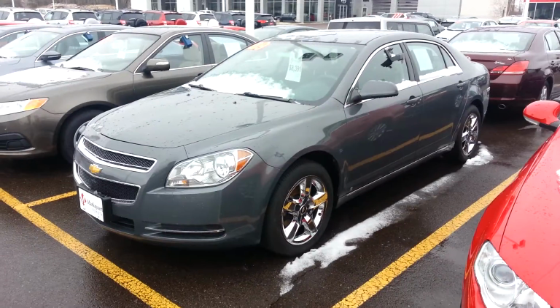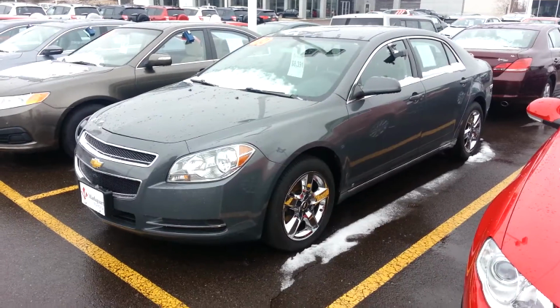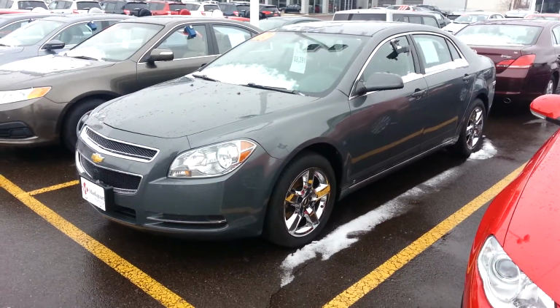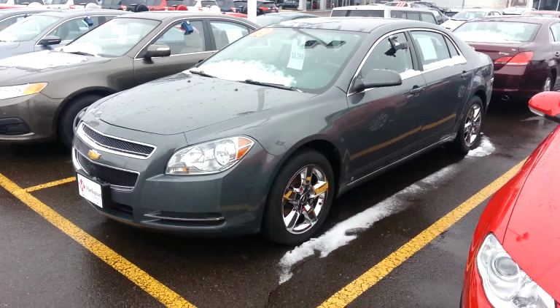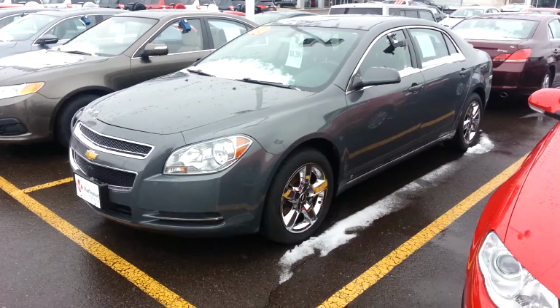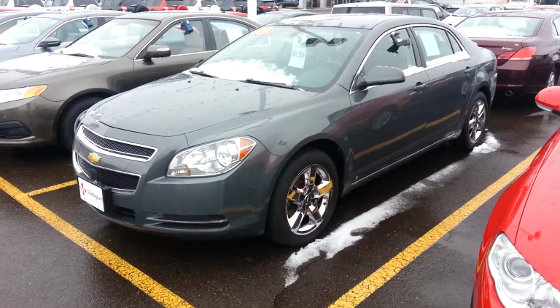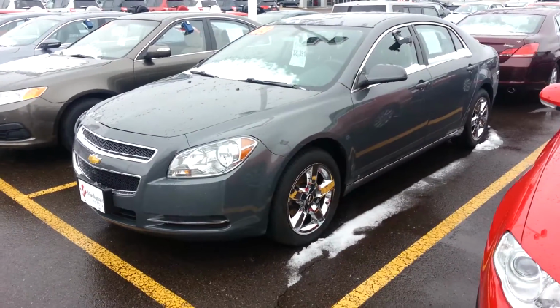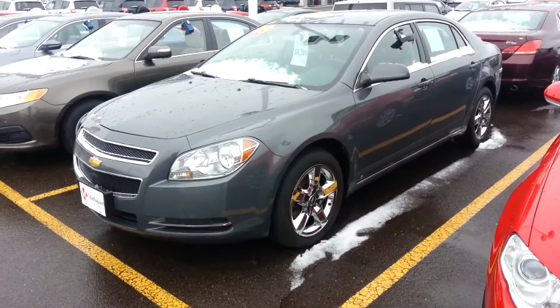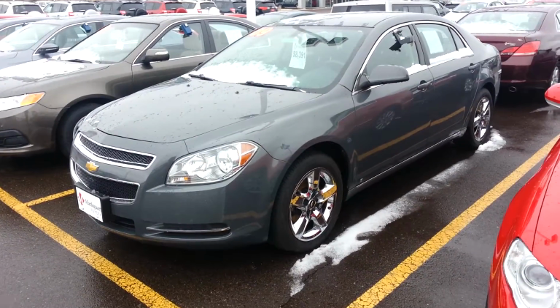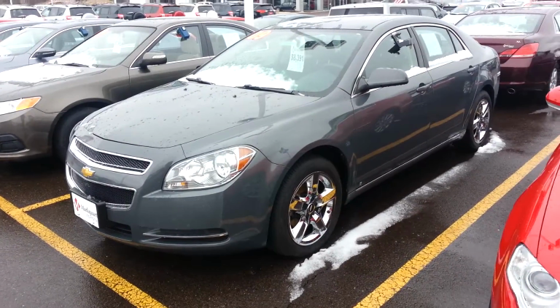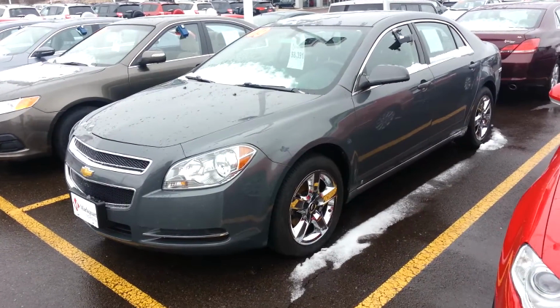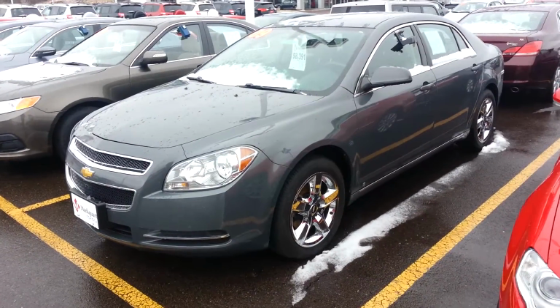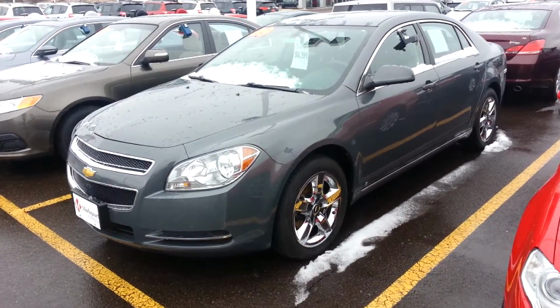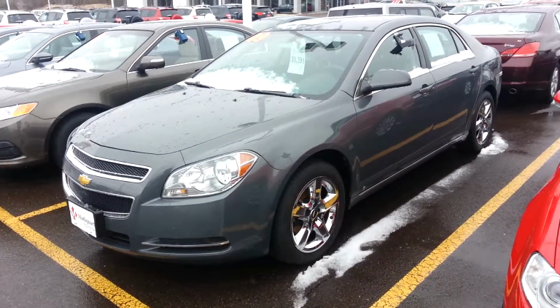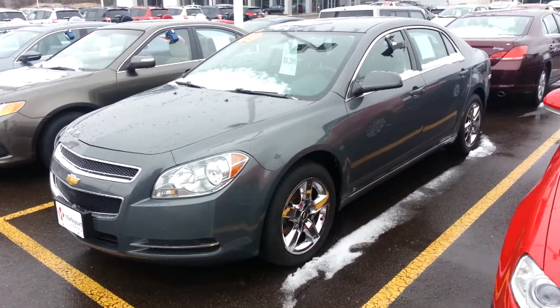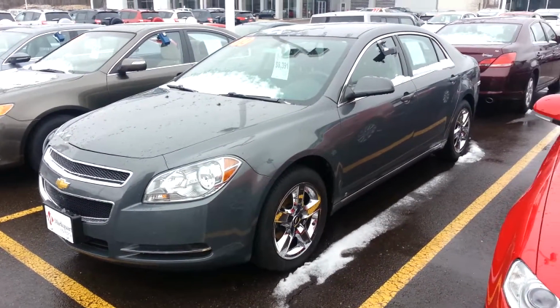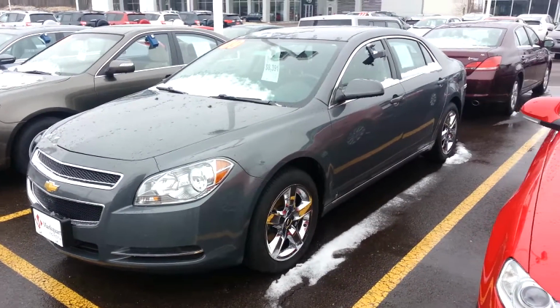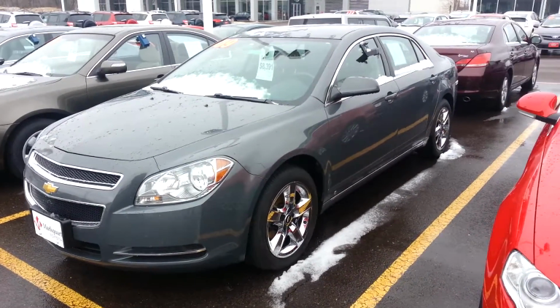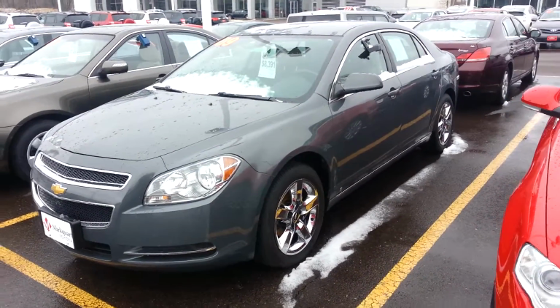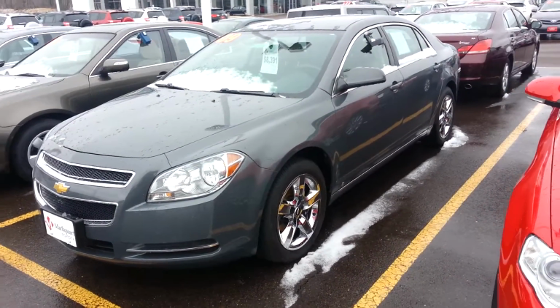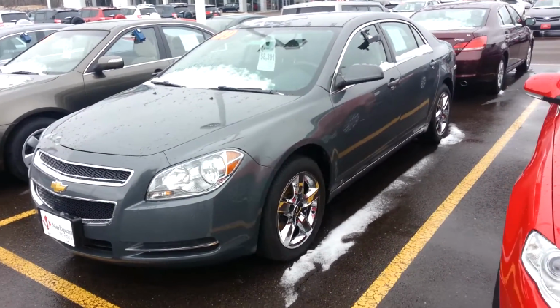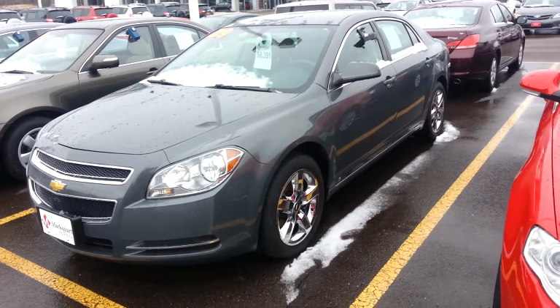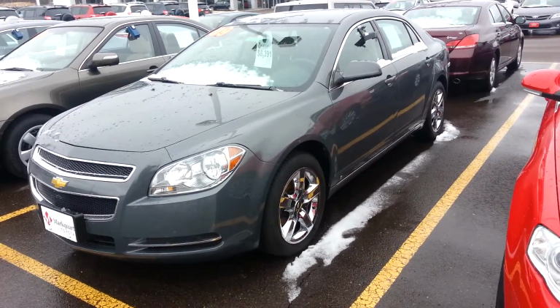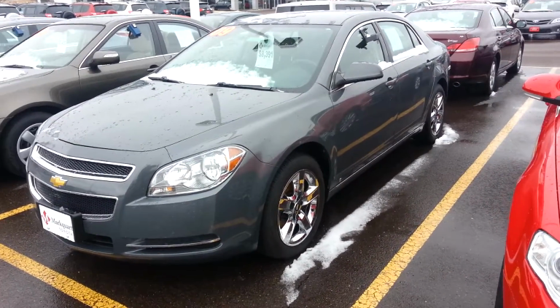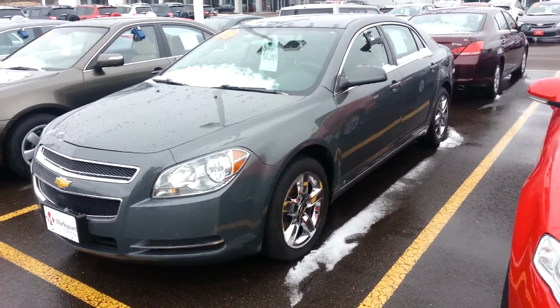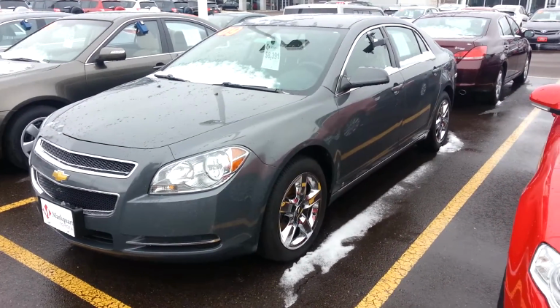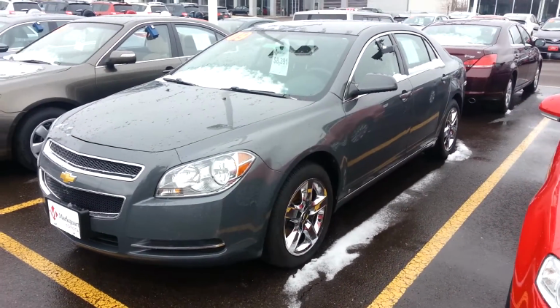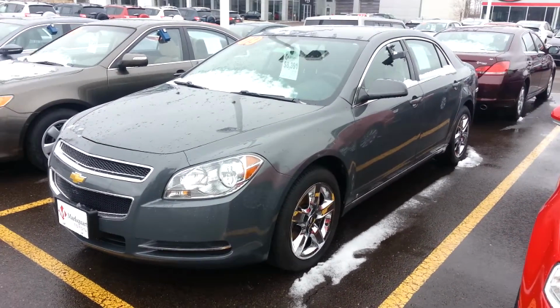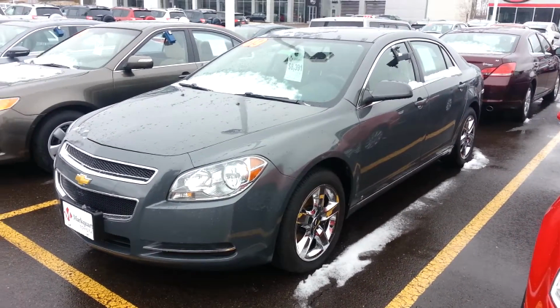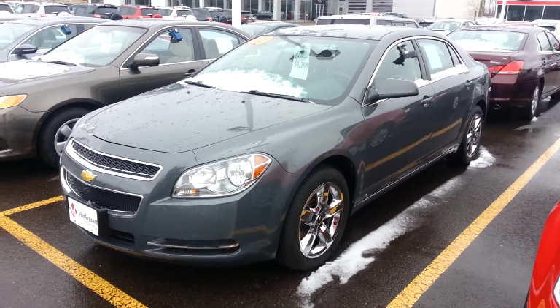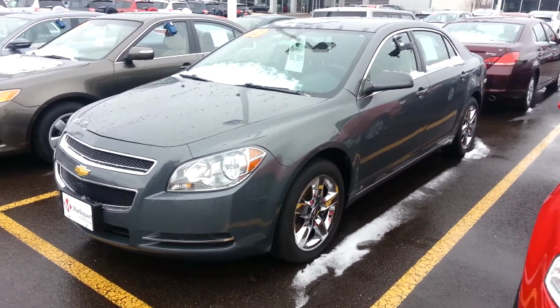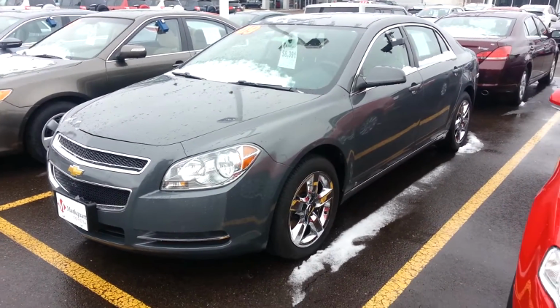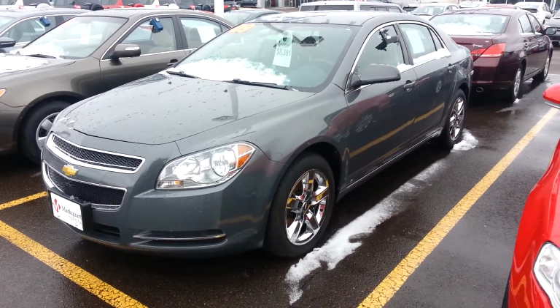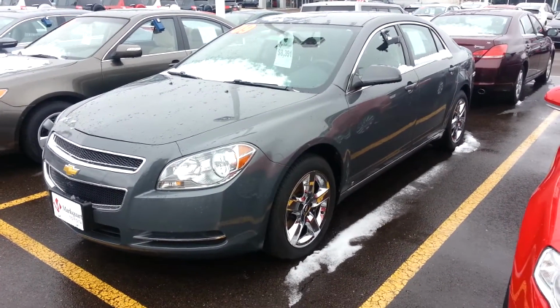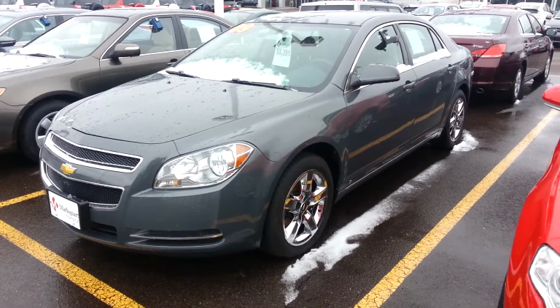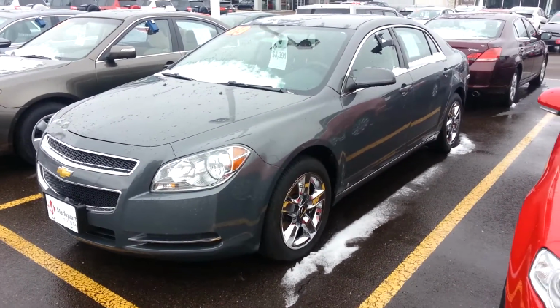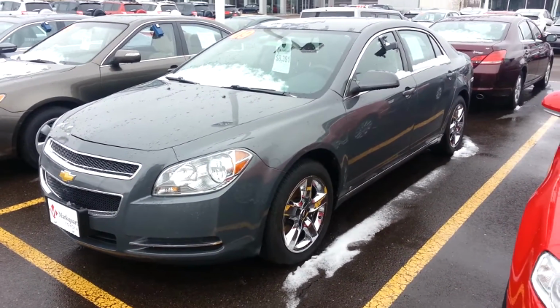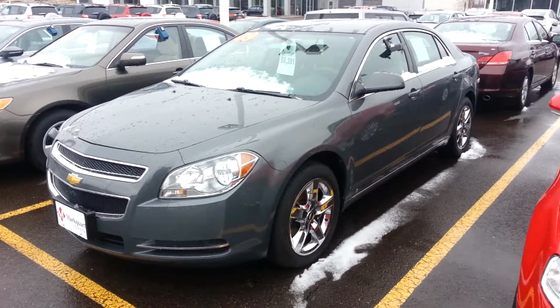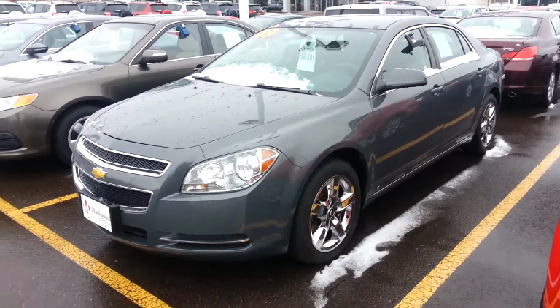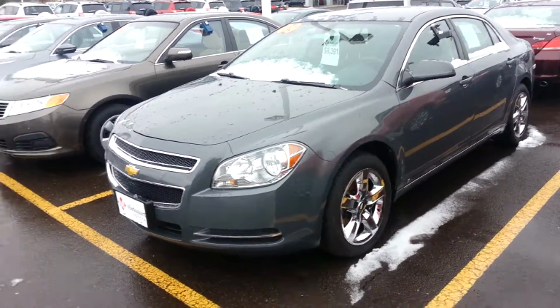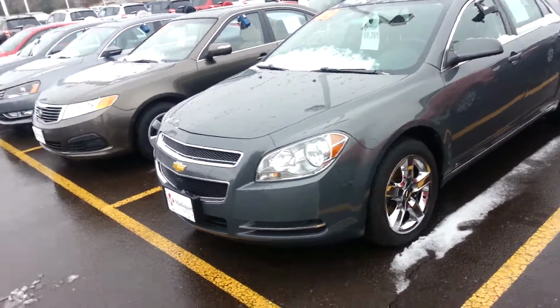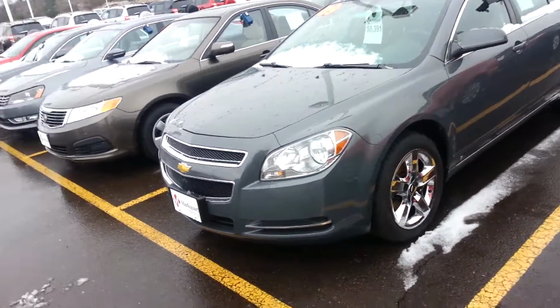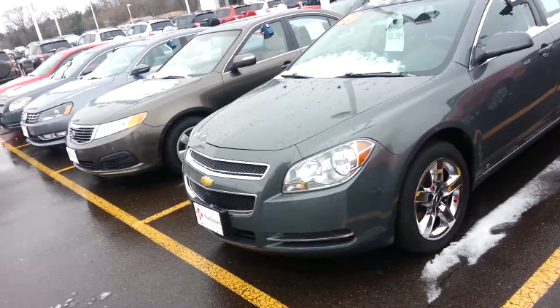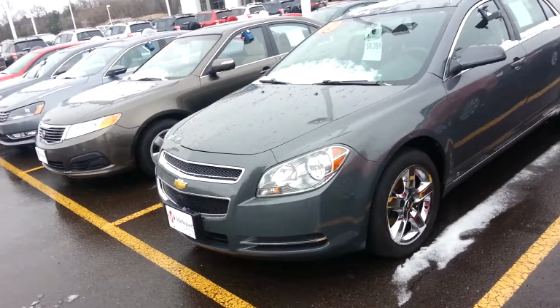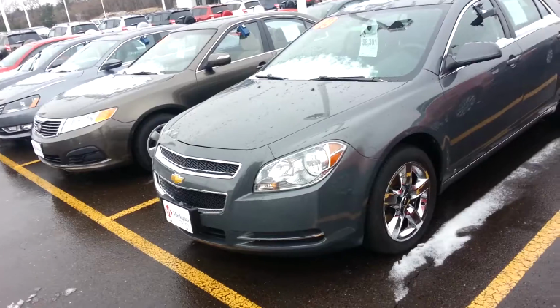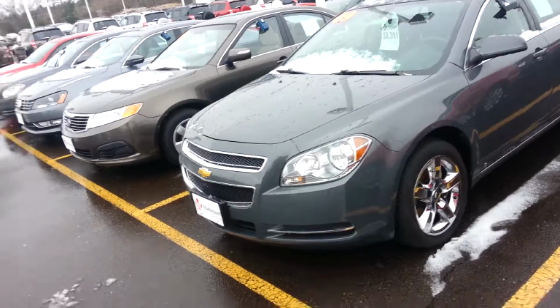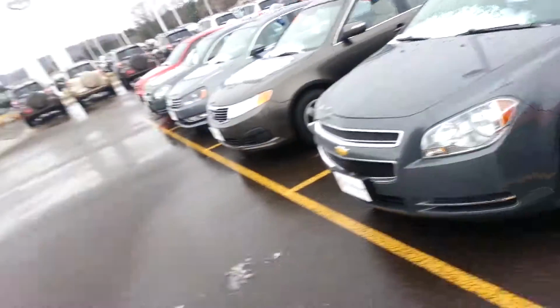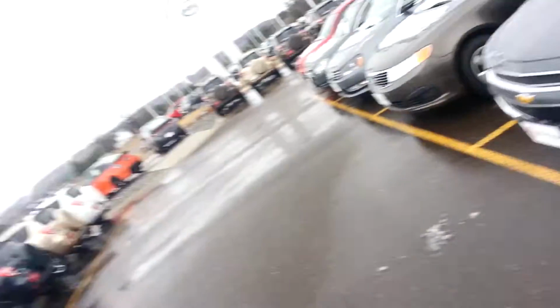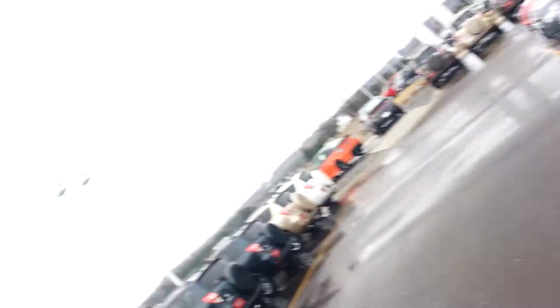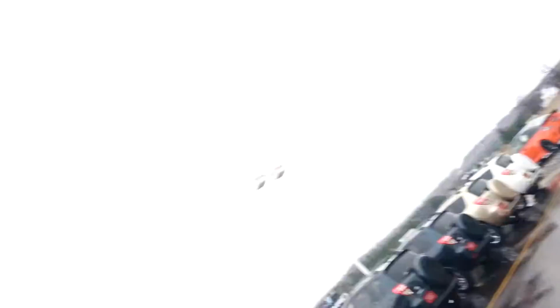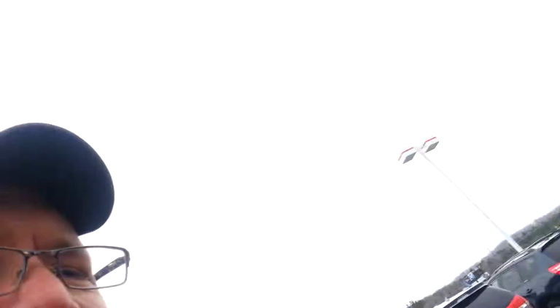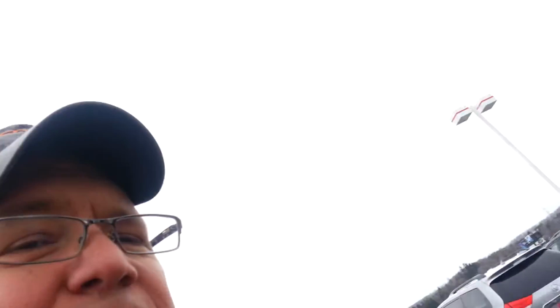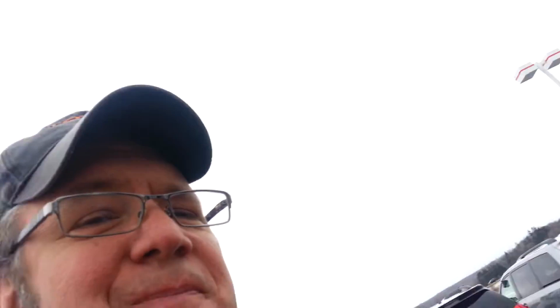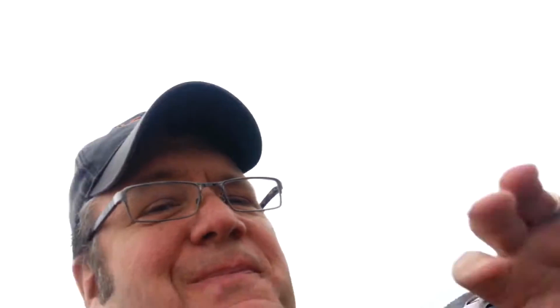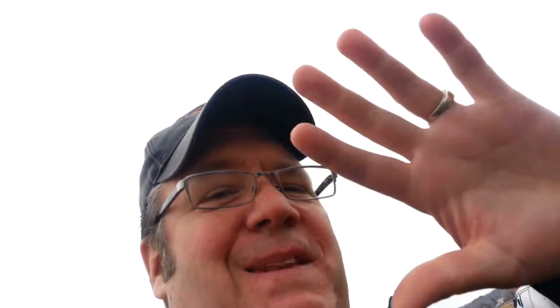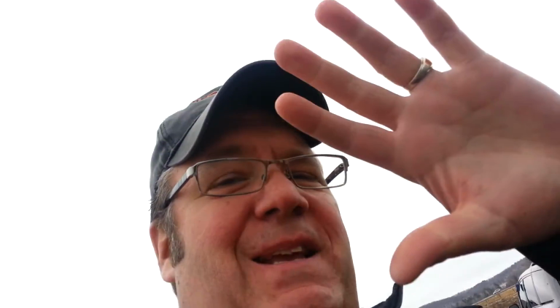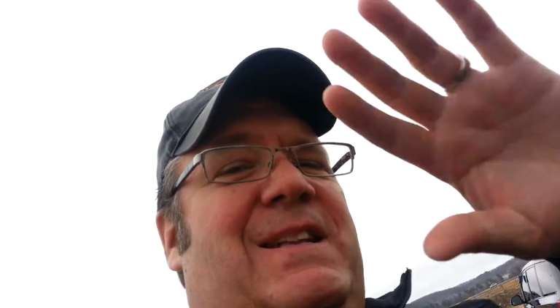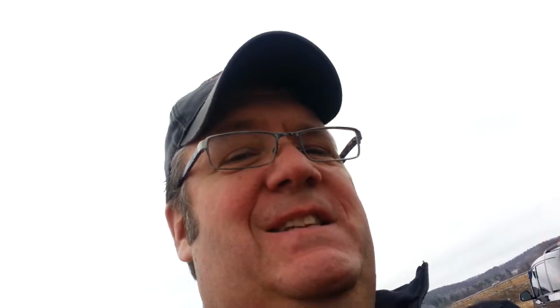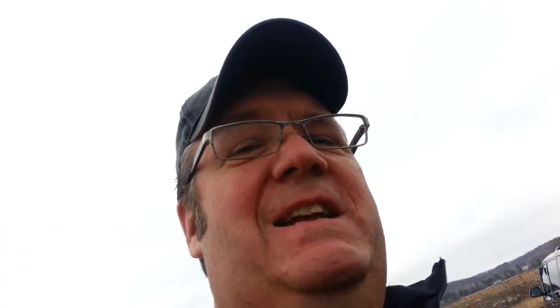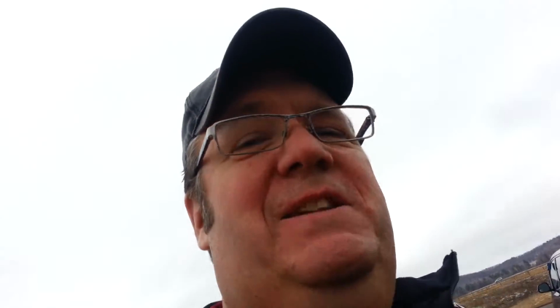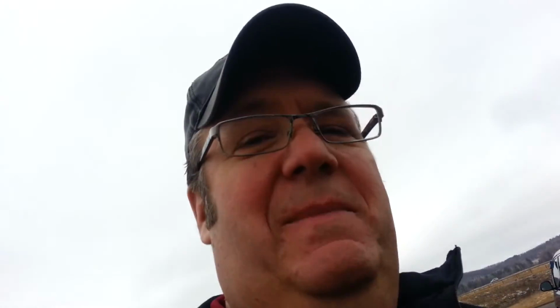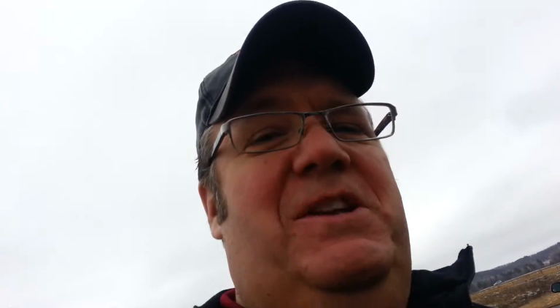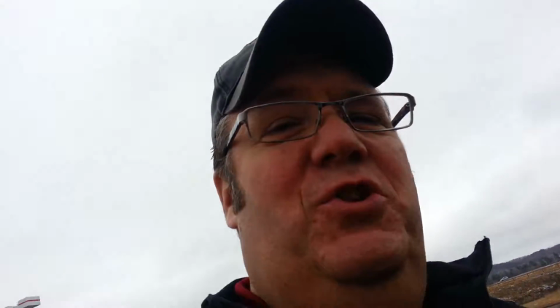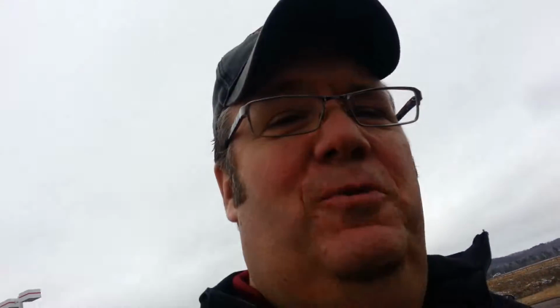Hey Matthew, Mike Peterson at Markworth Toyota in Chippewa. How you doing? Here I'll spin around and say hi. It's nice to meet you.